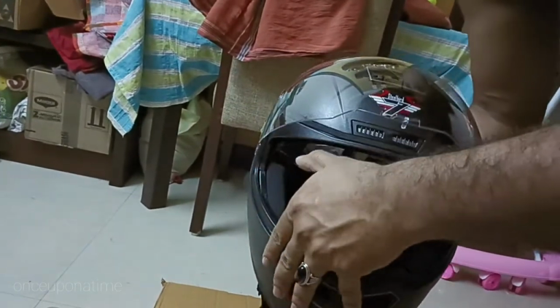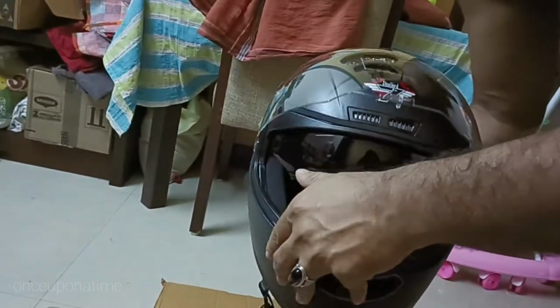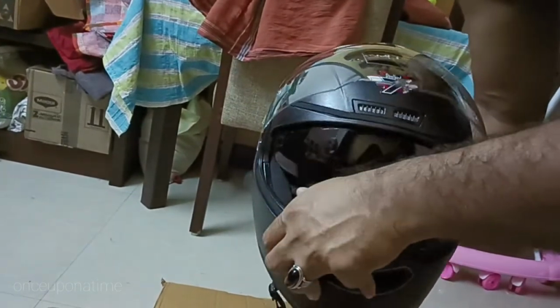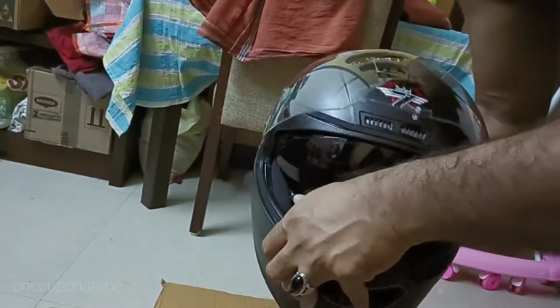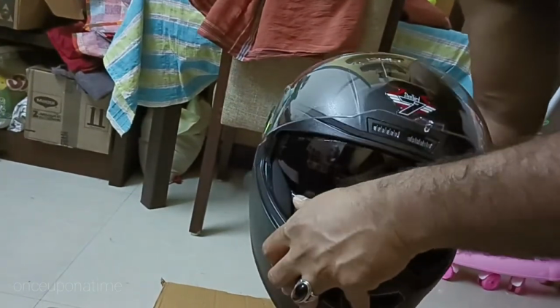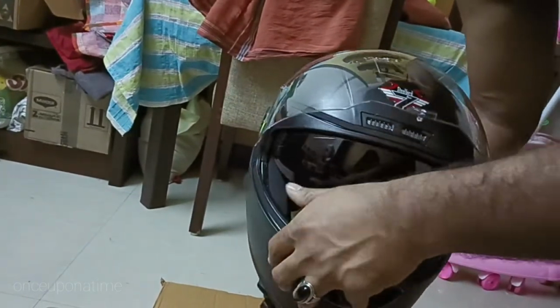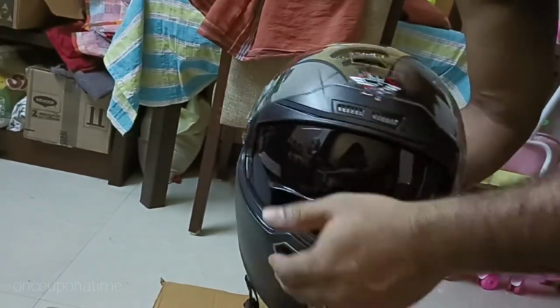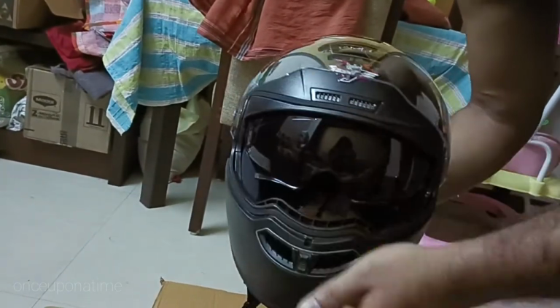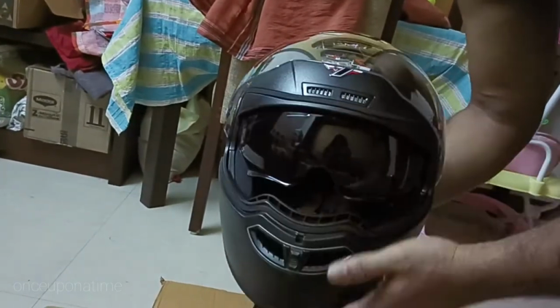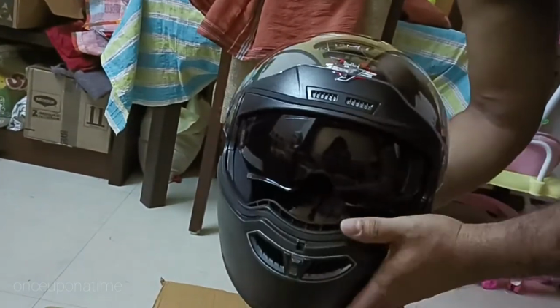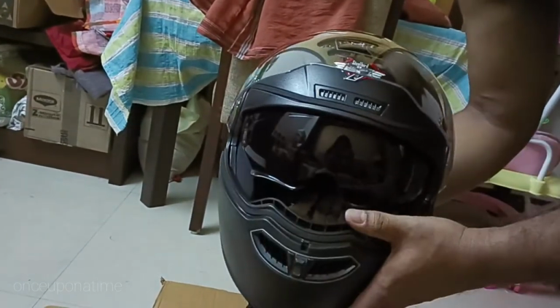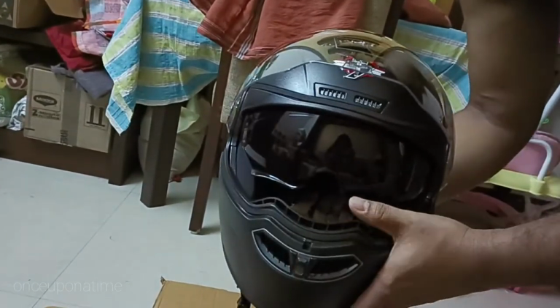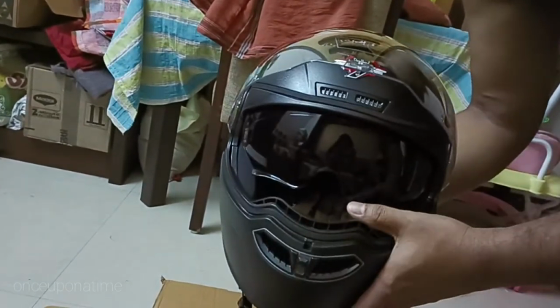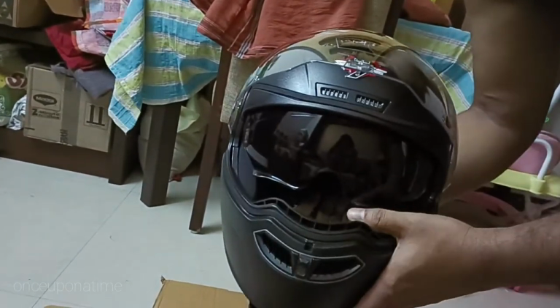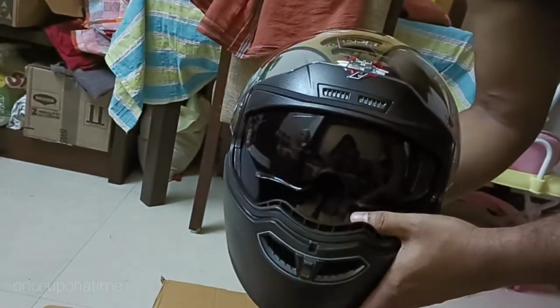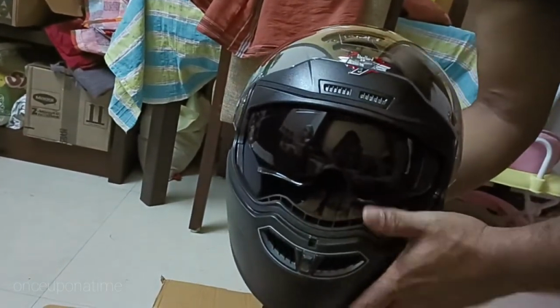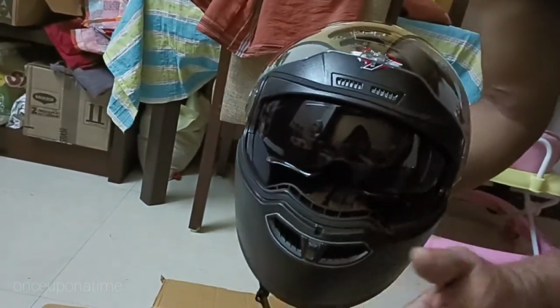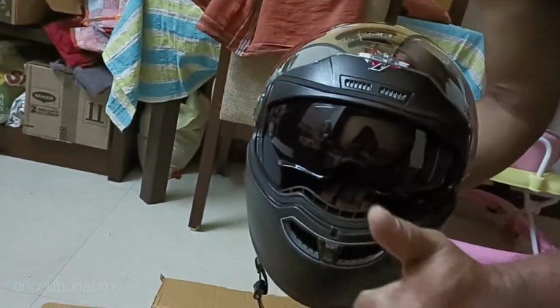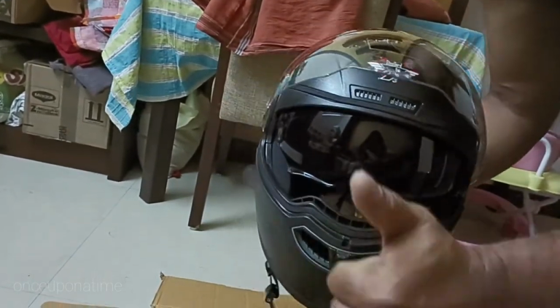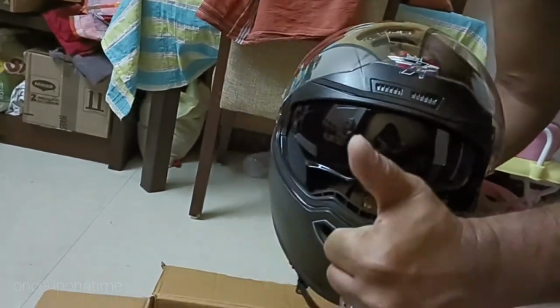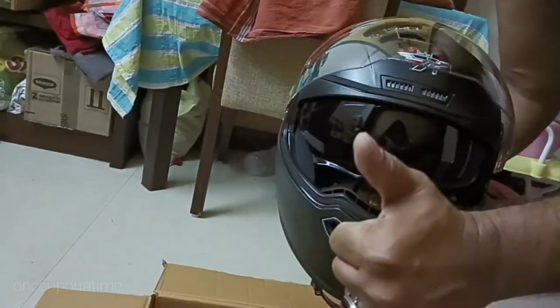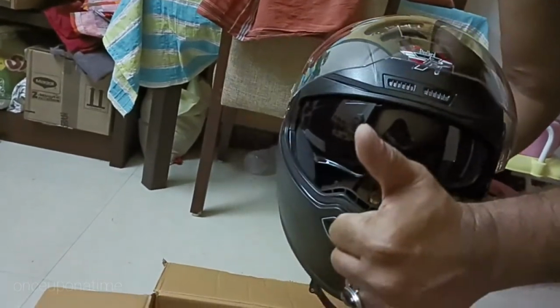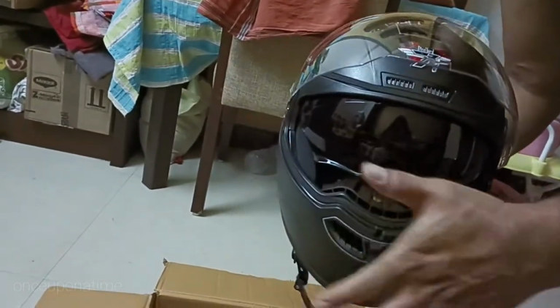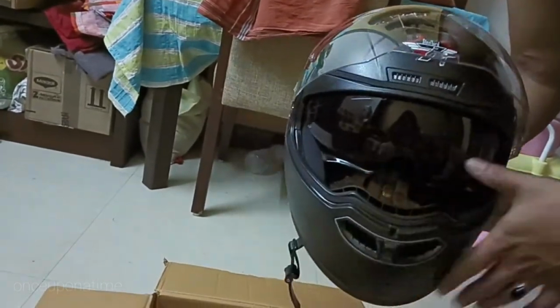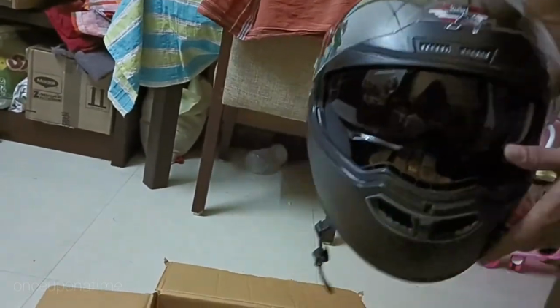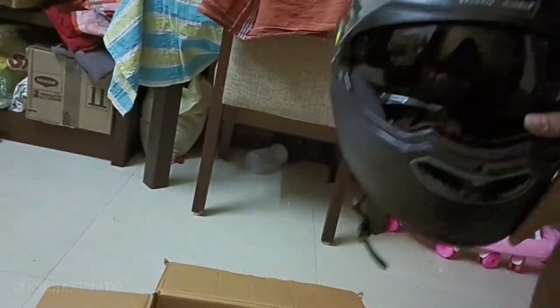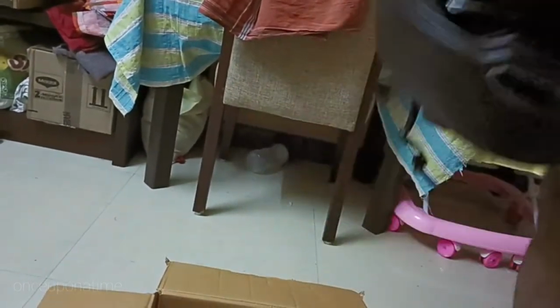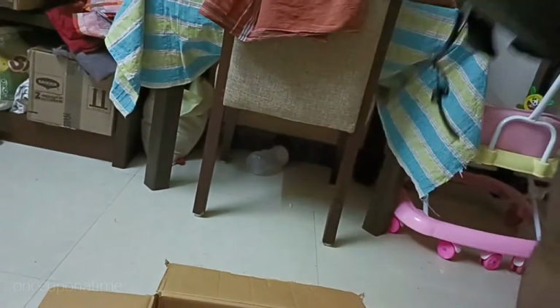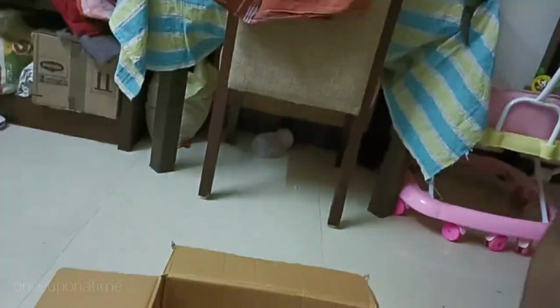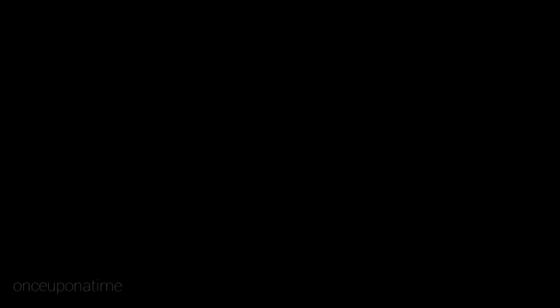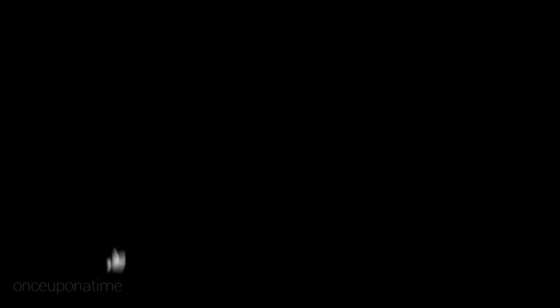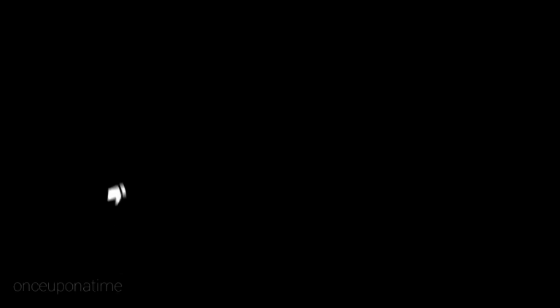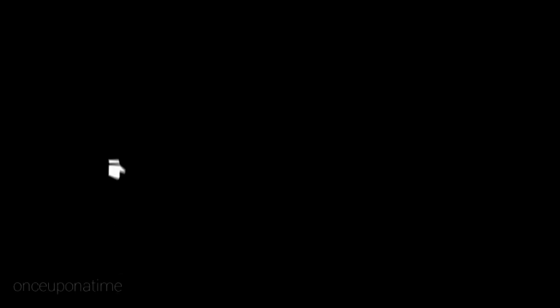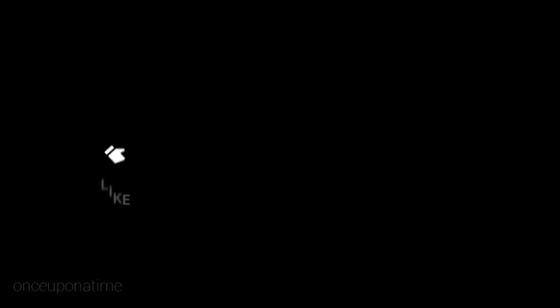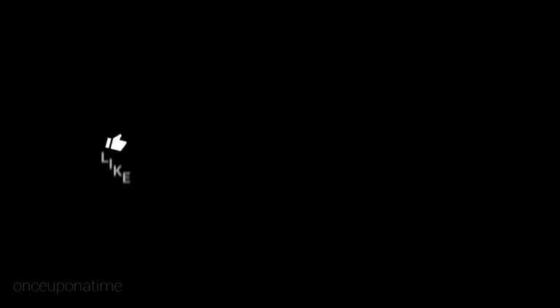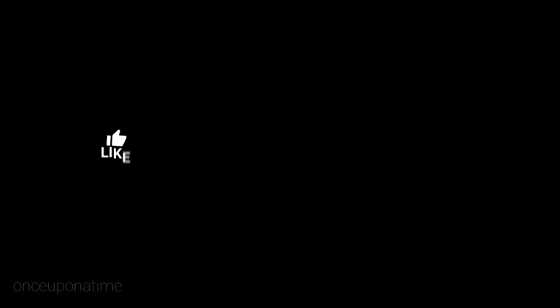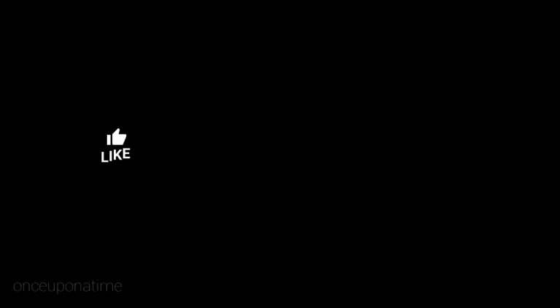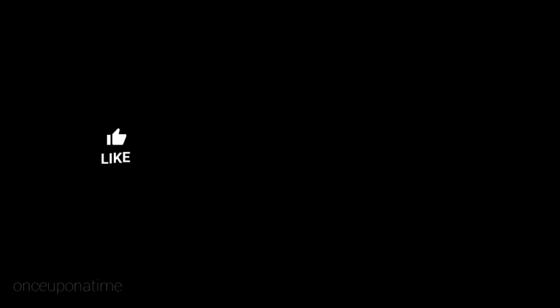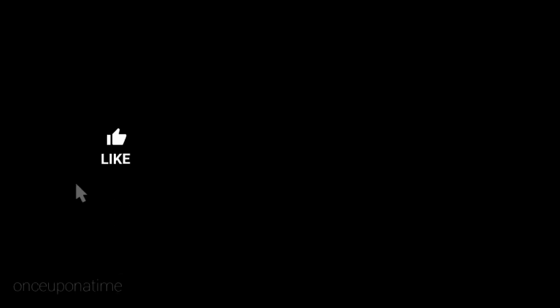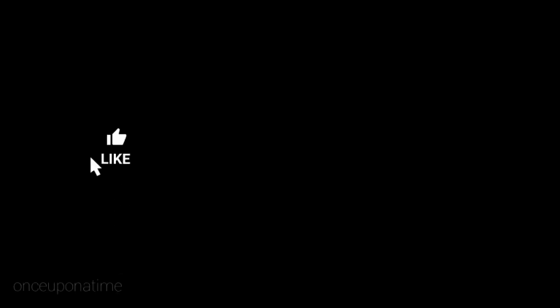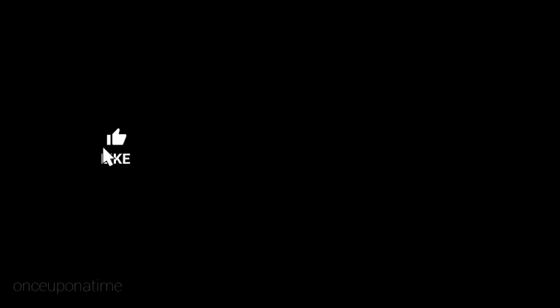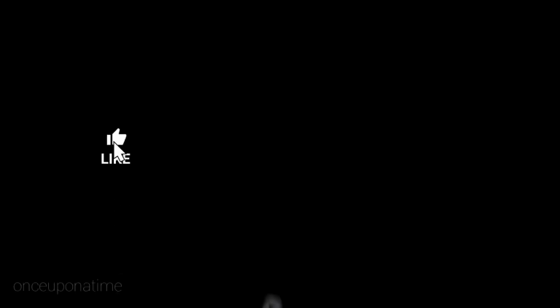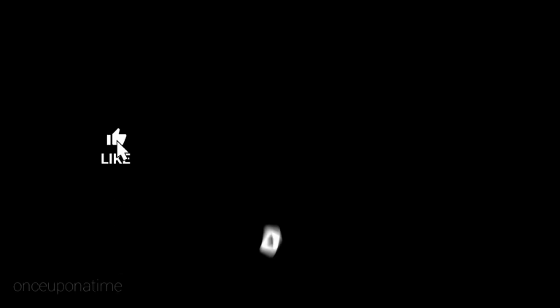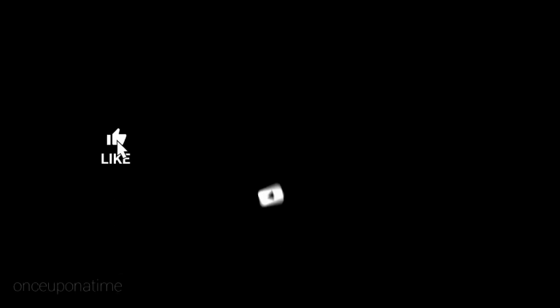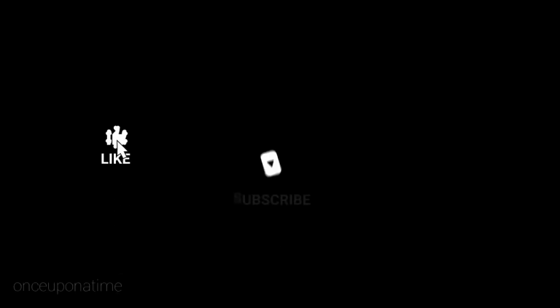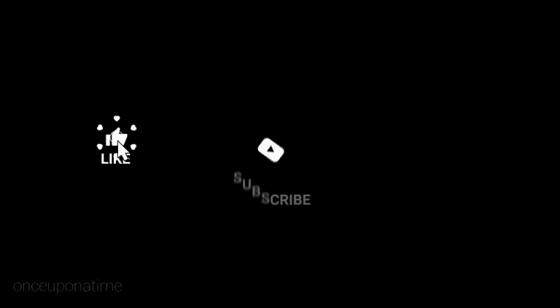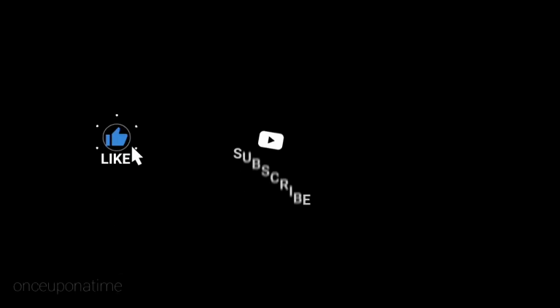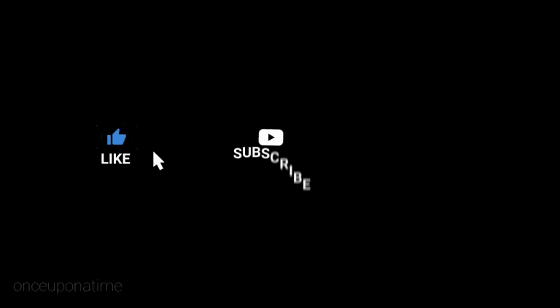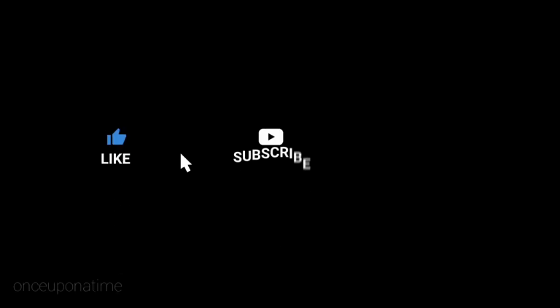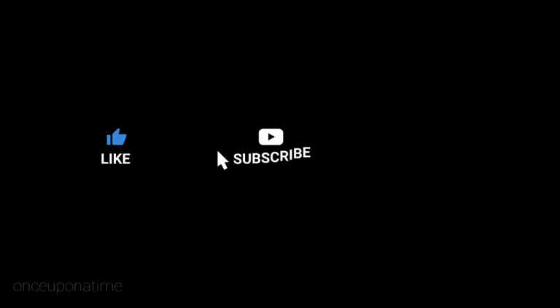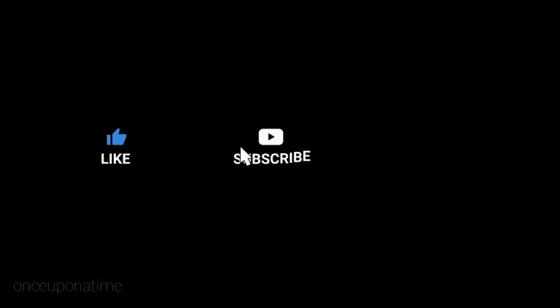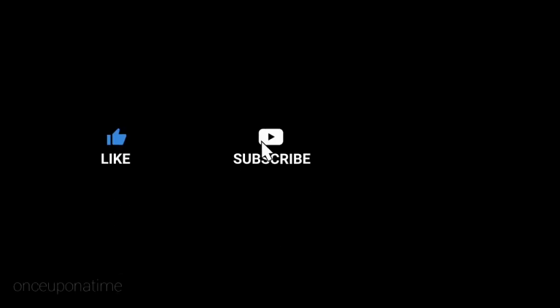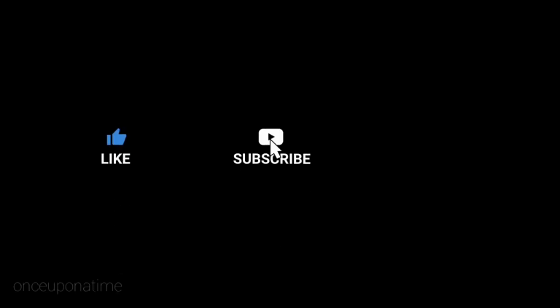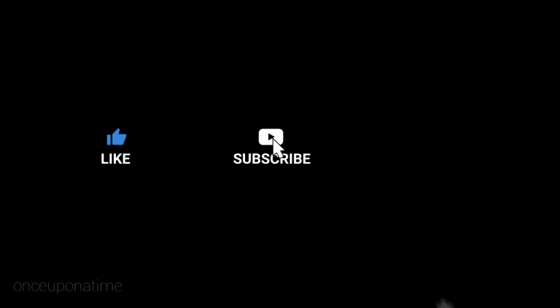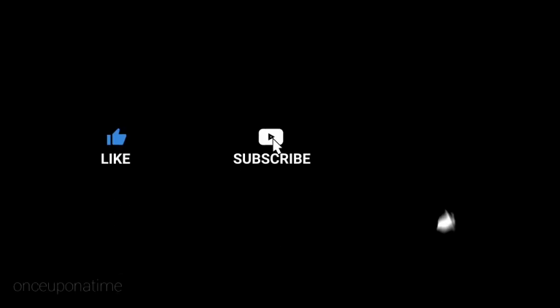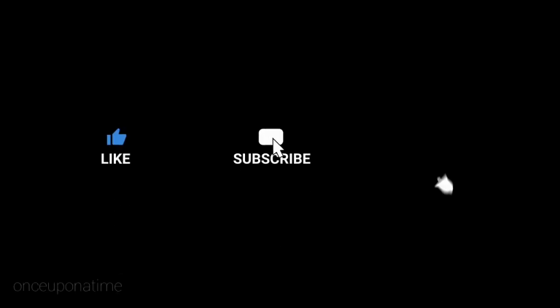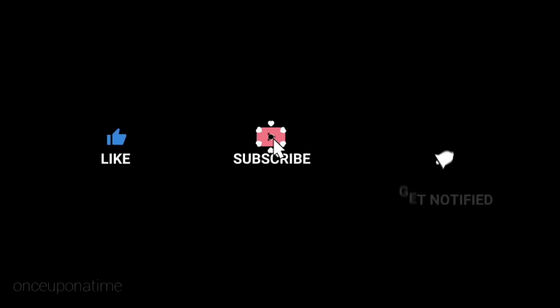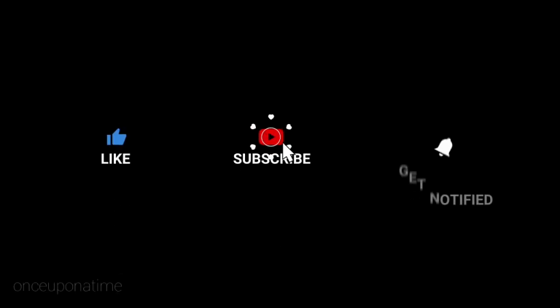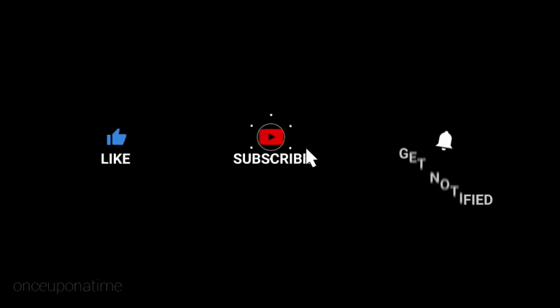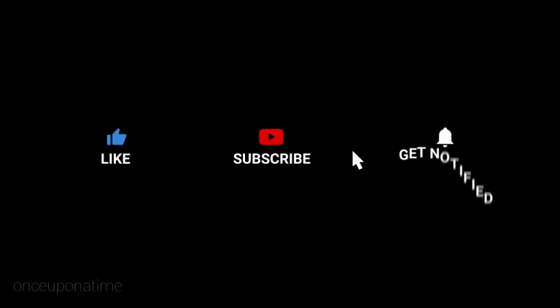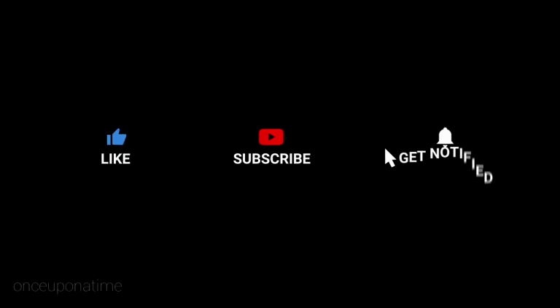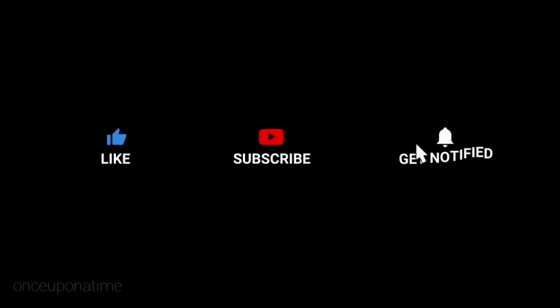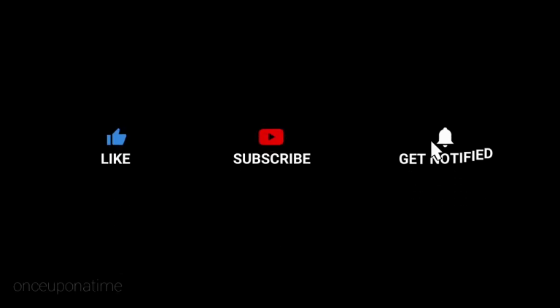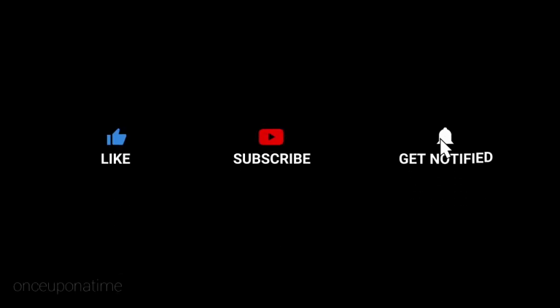If you prefer a budget helmet, you can use it as a Steelbird. See you in the video. Bye!